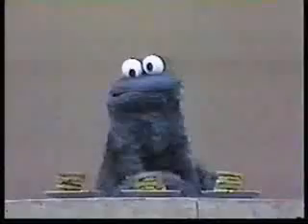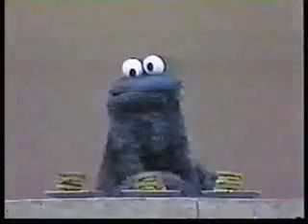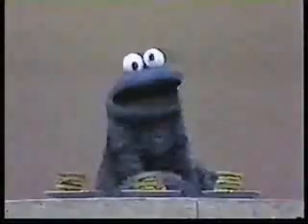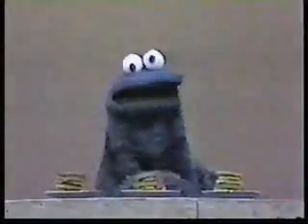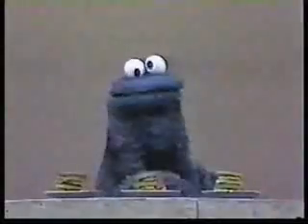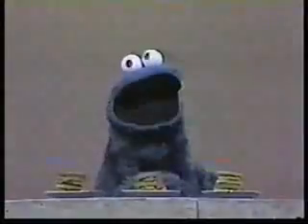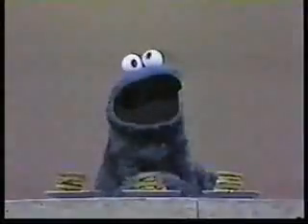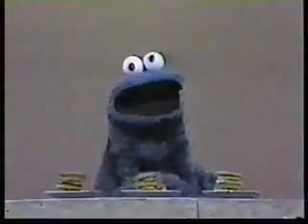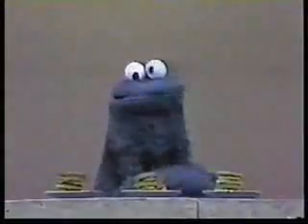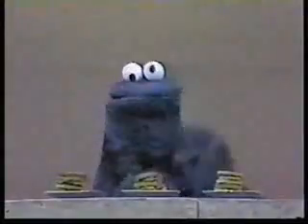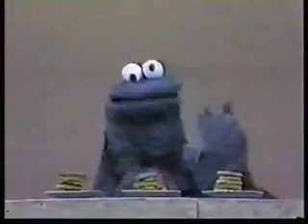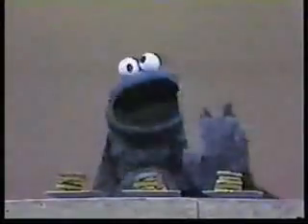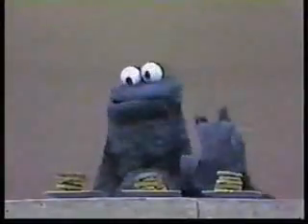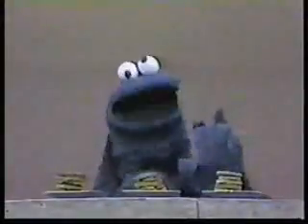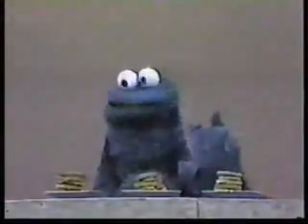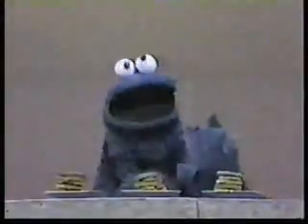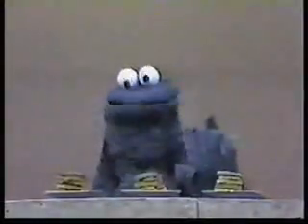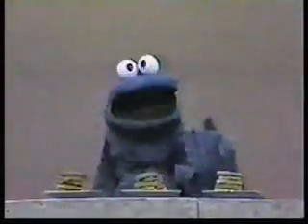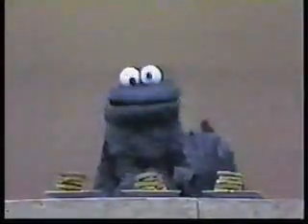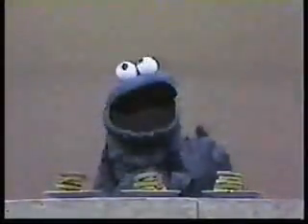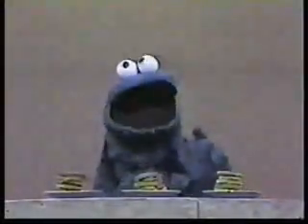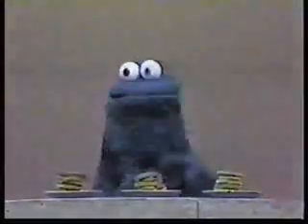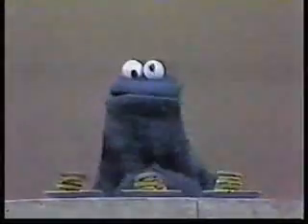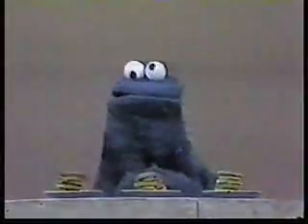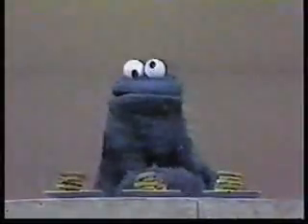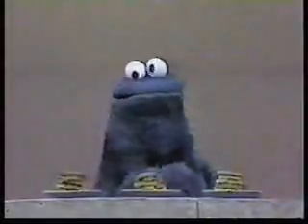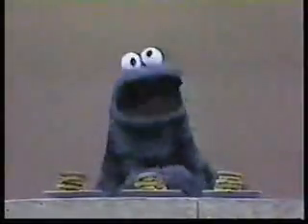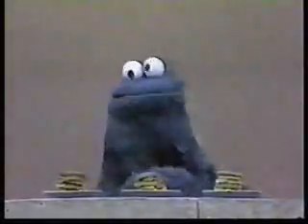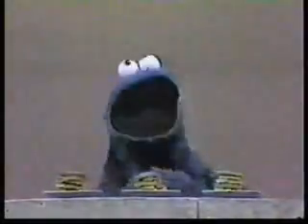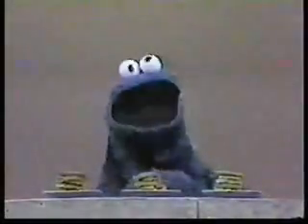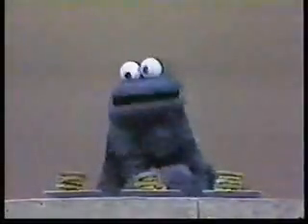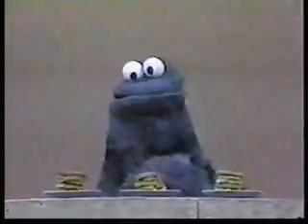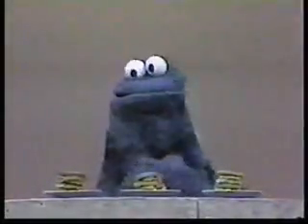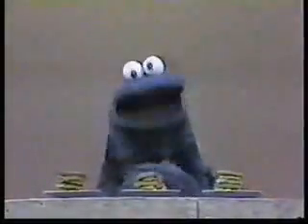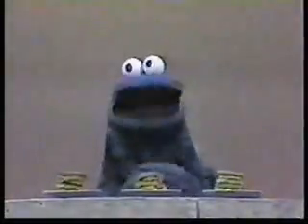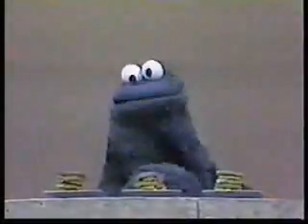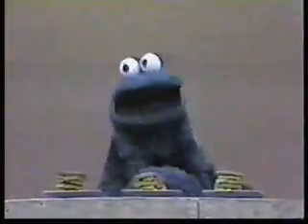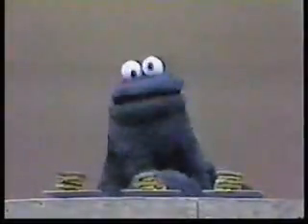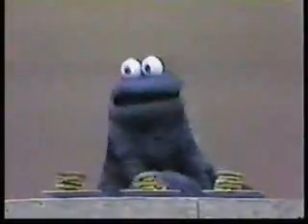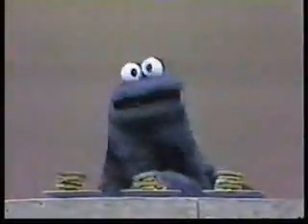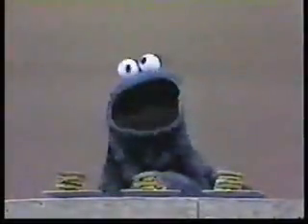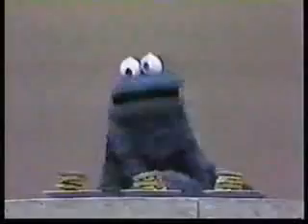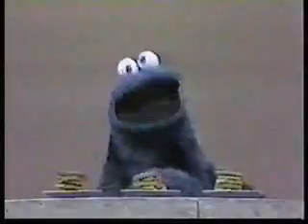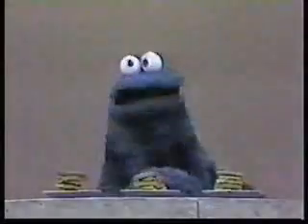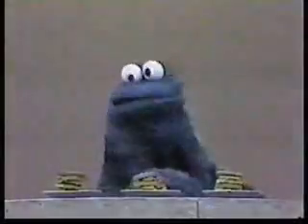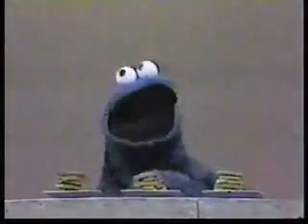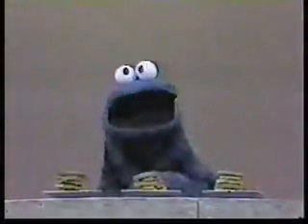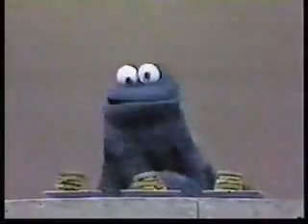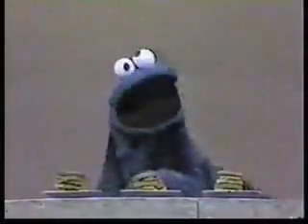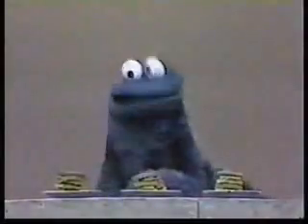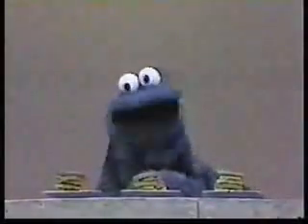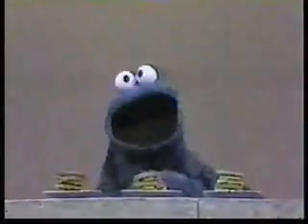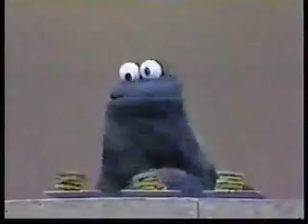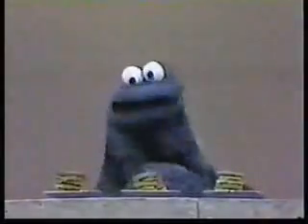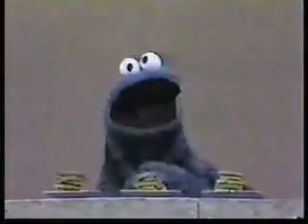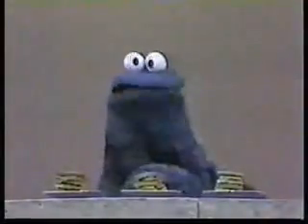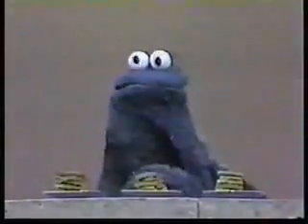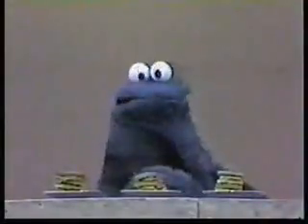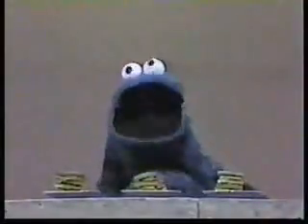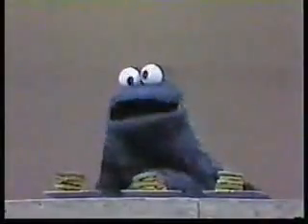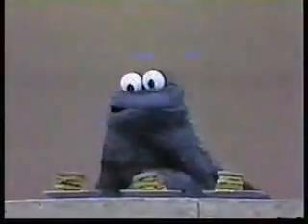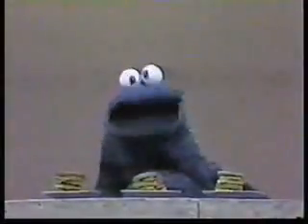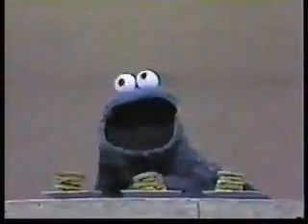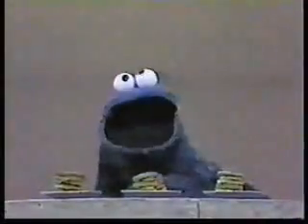Hello, Cookie Monster here. Today, me going to see what shape is best for cookies.